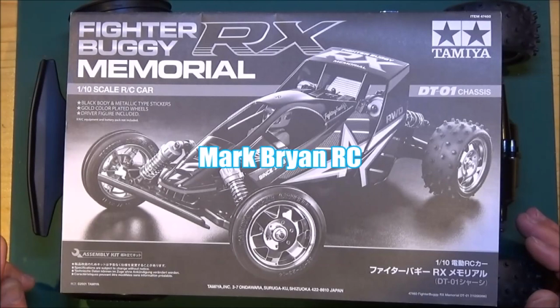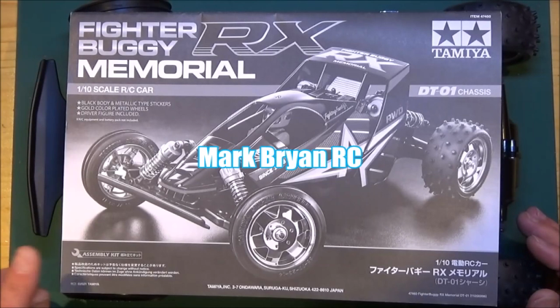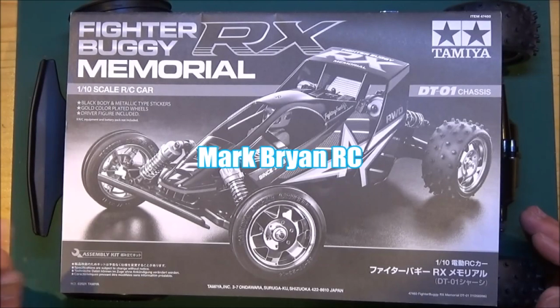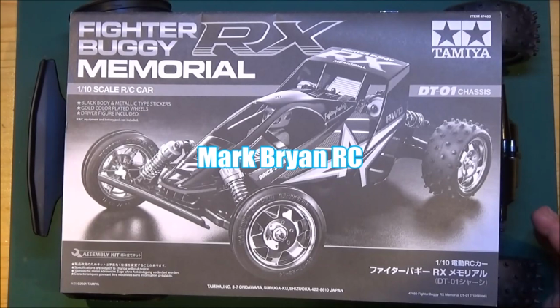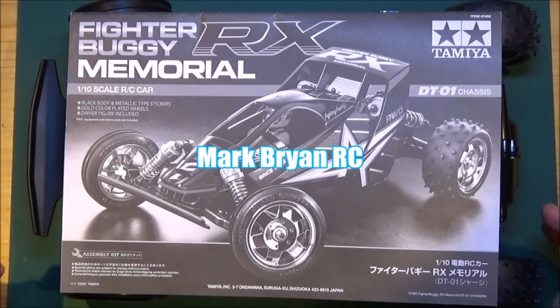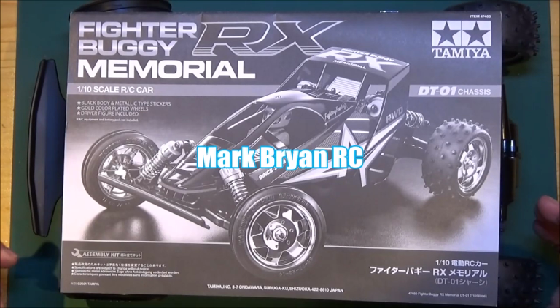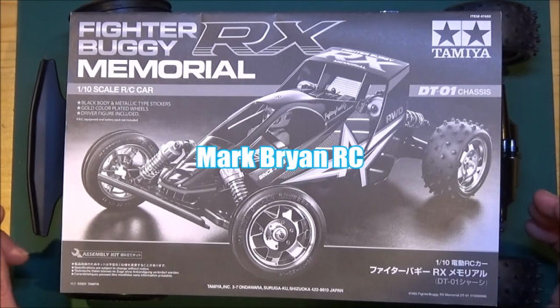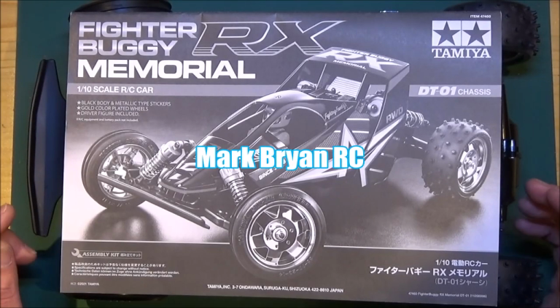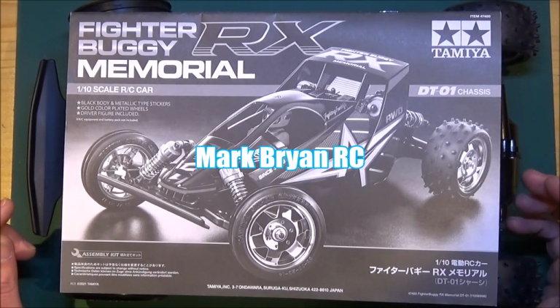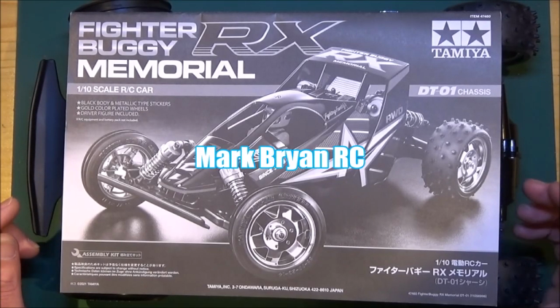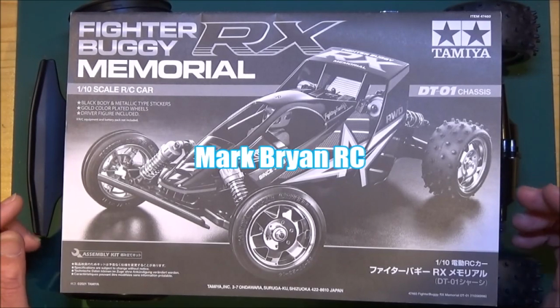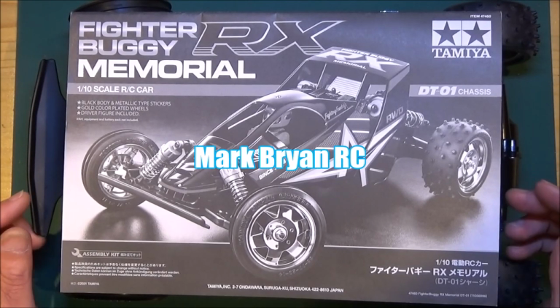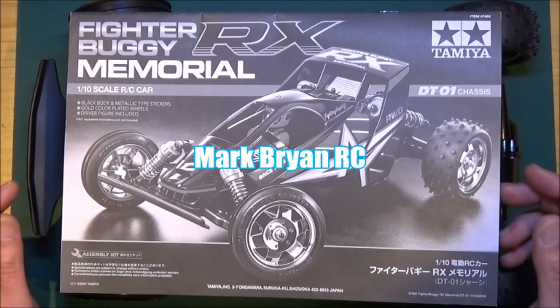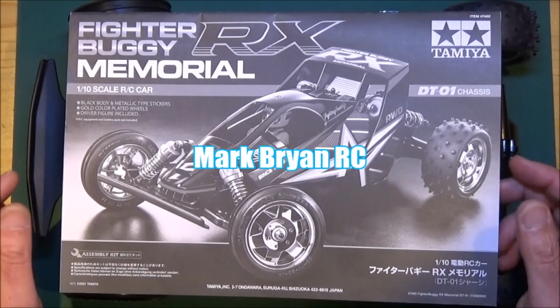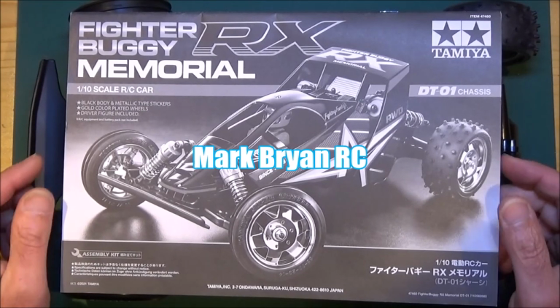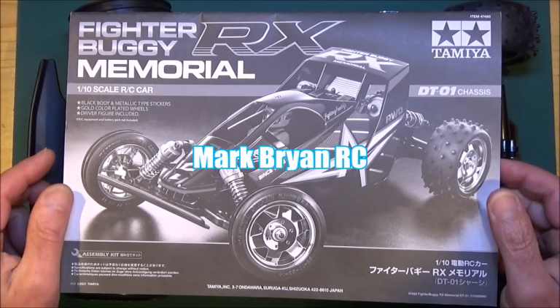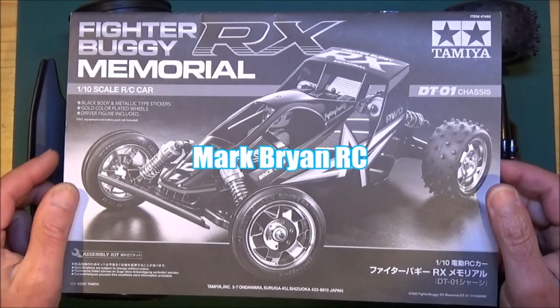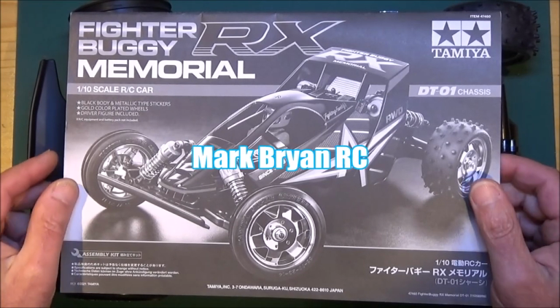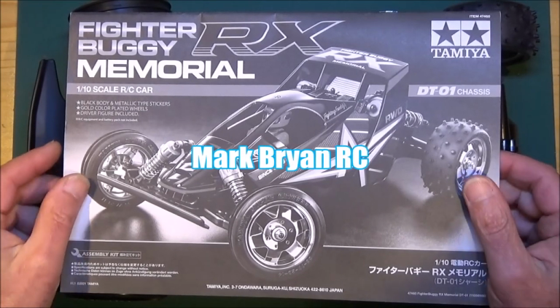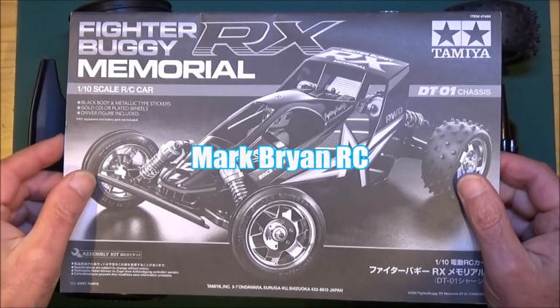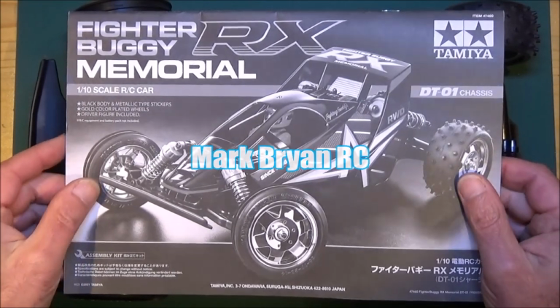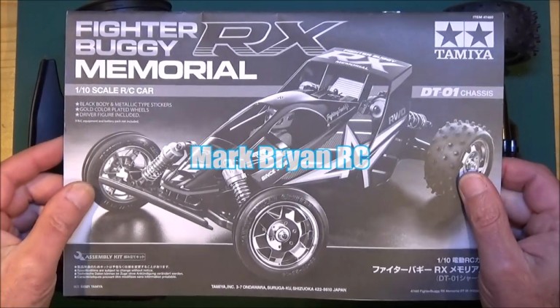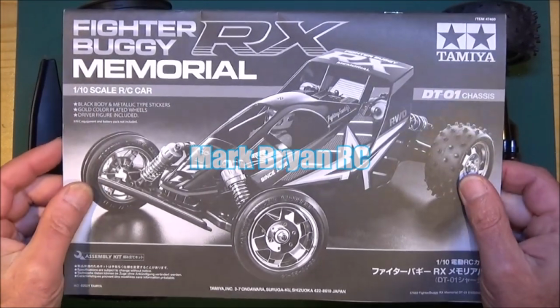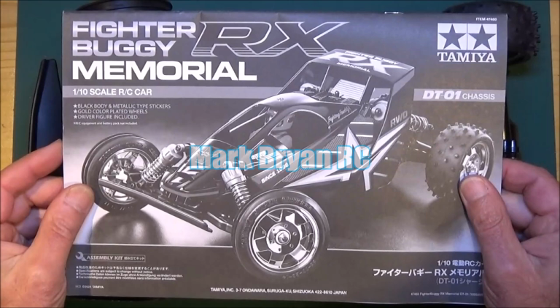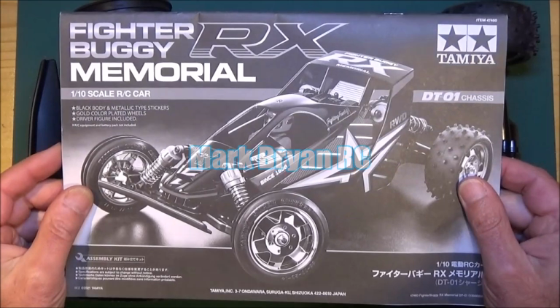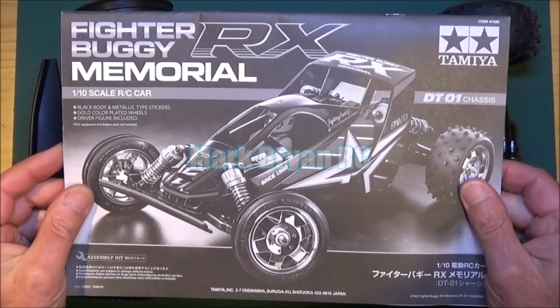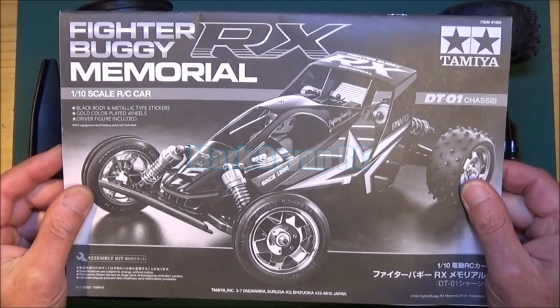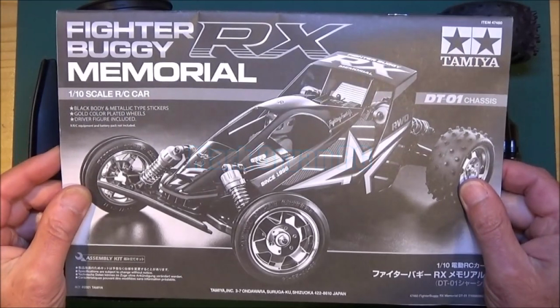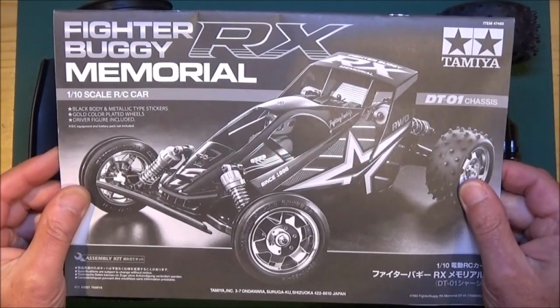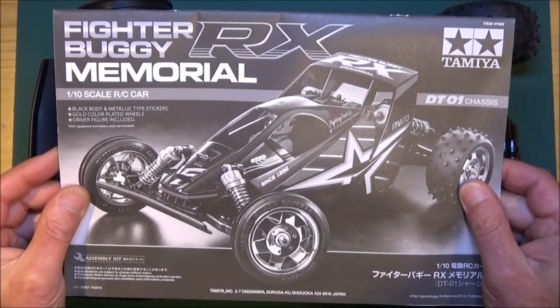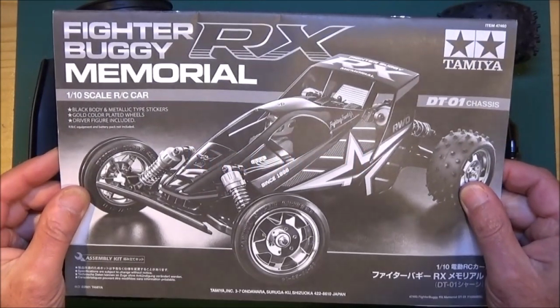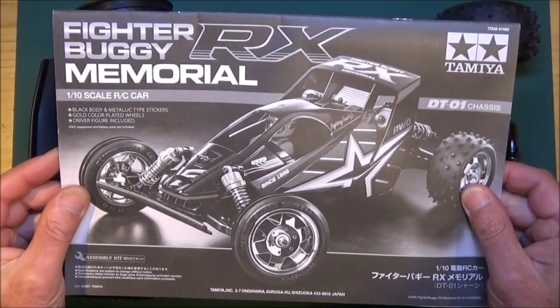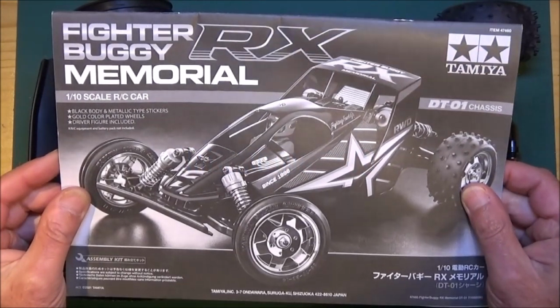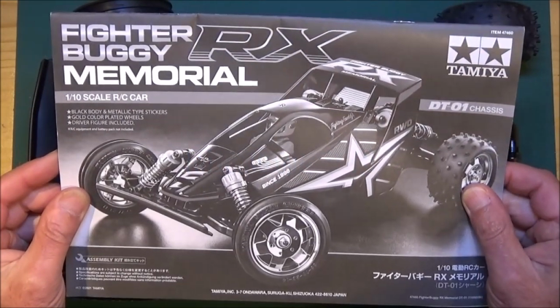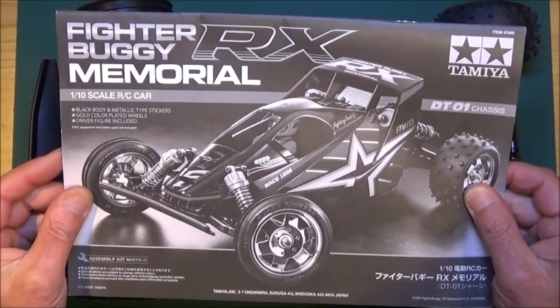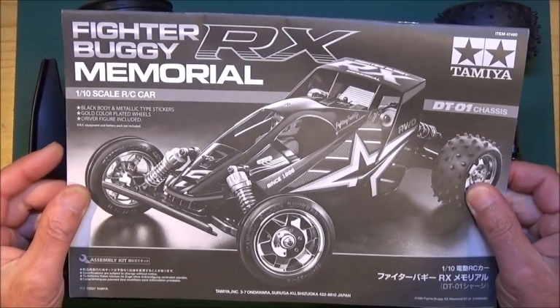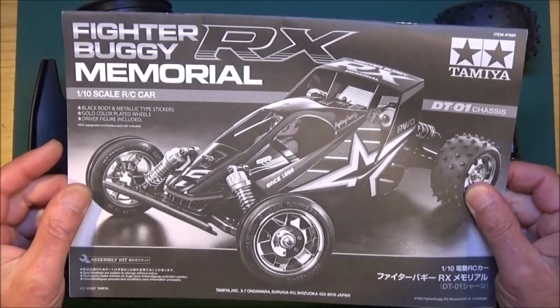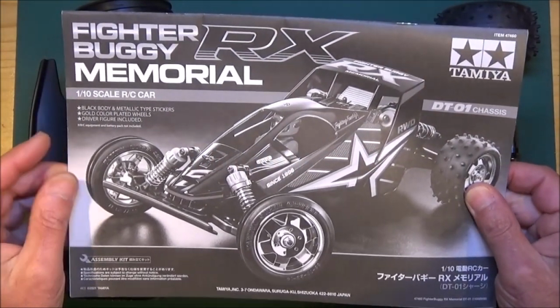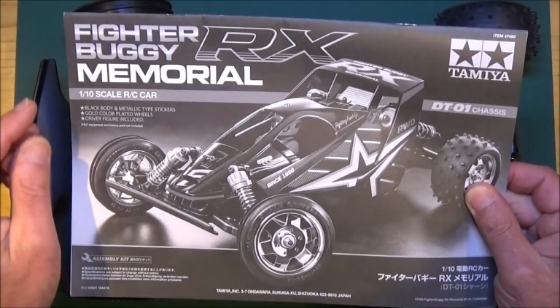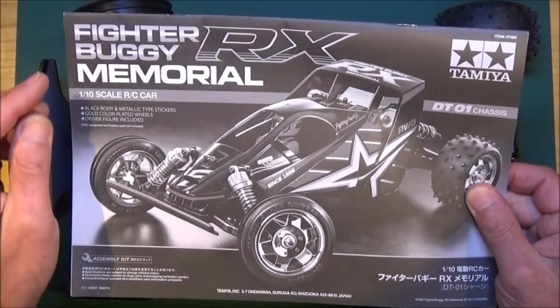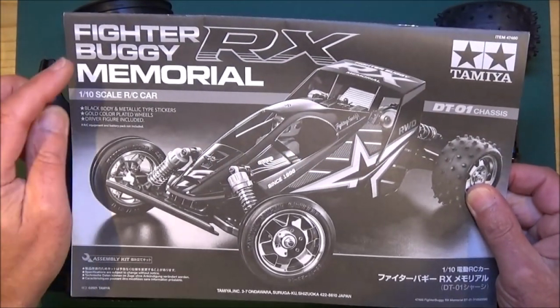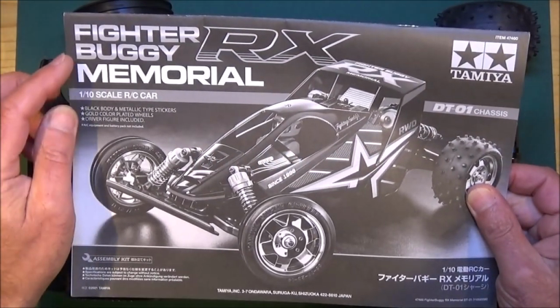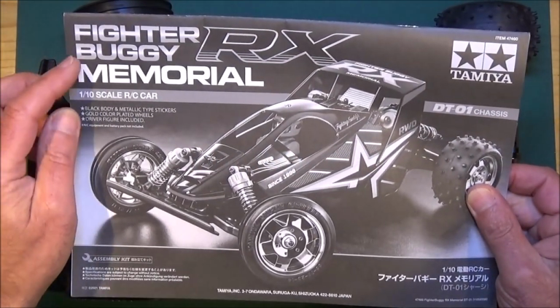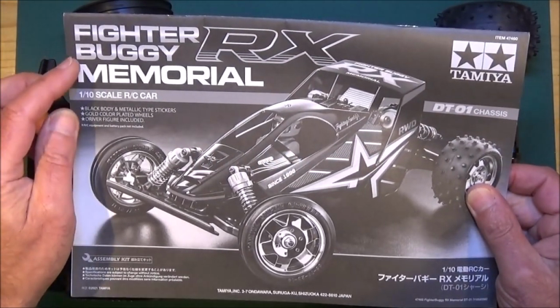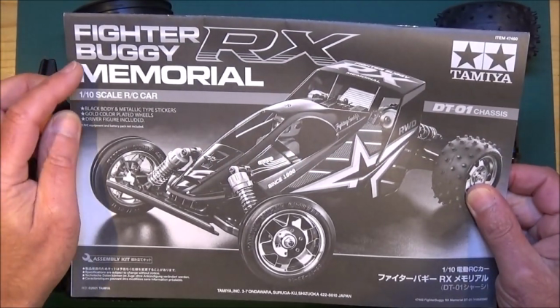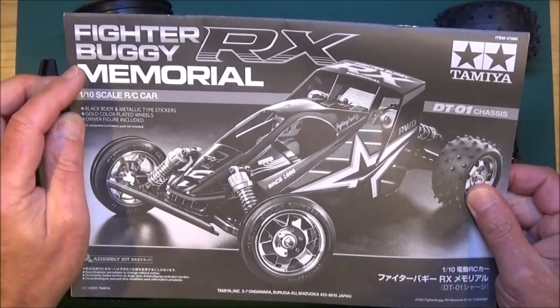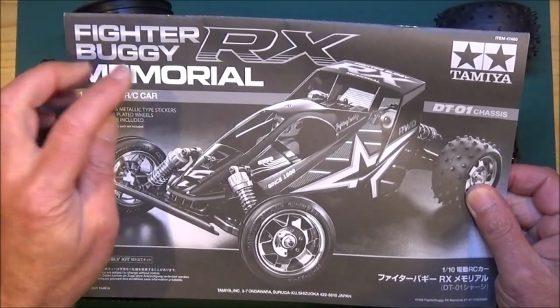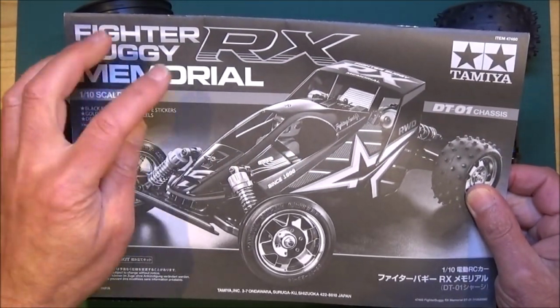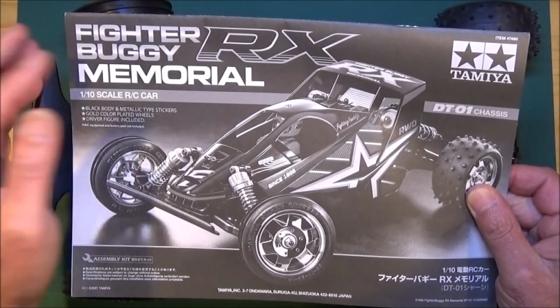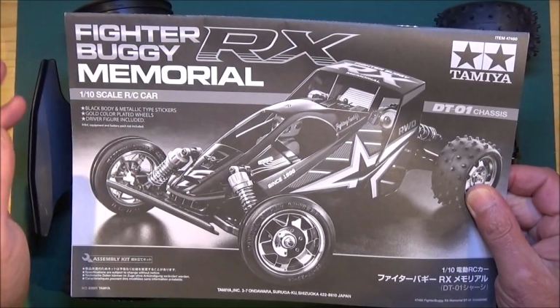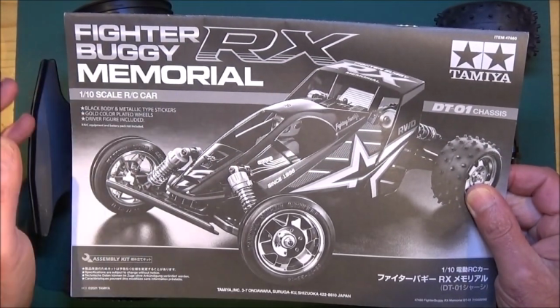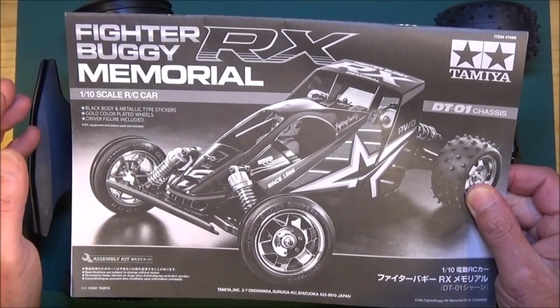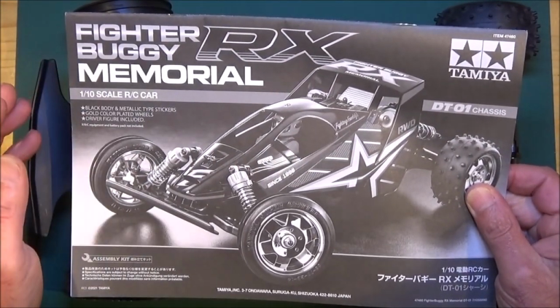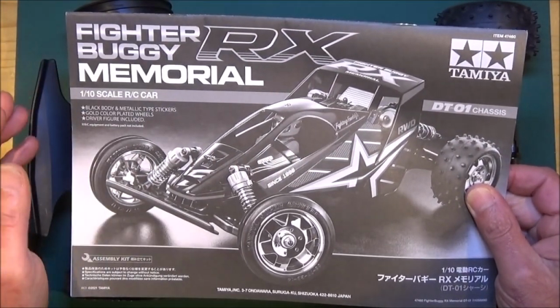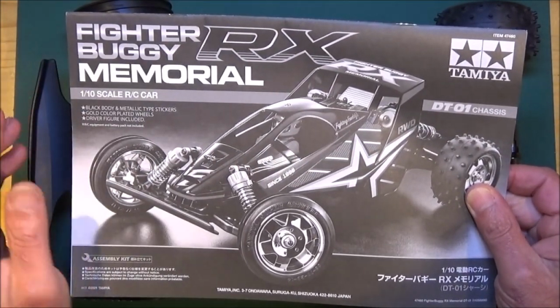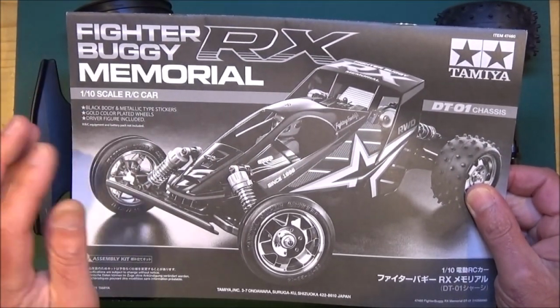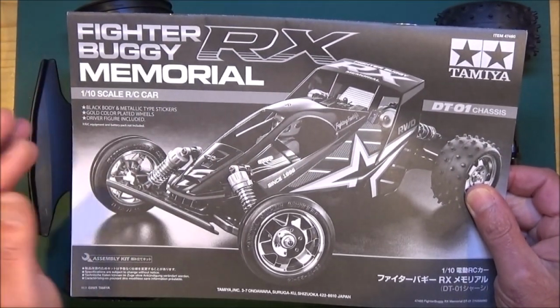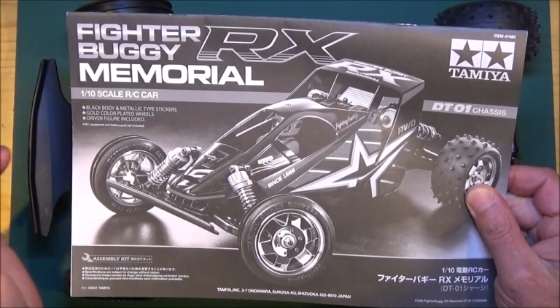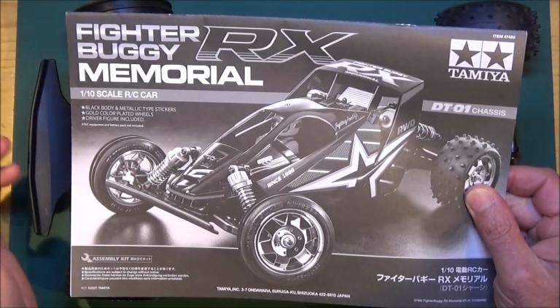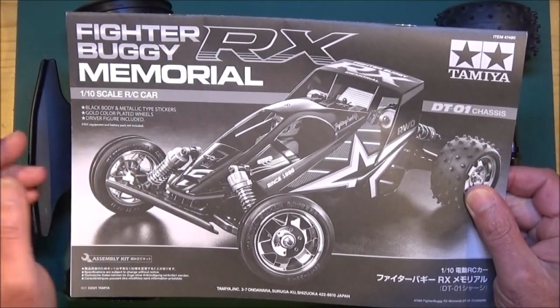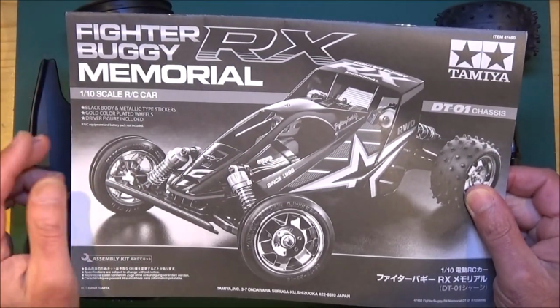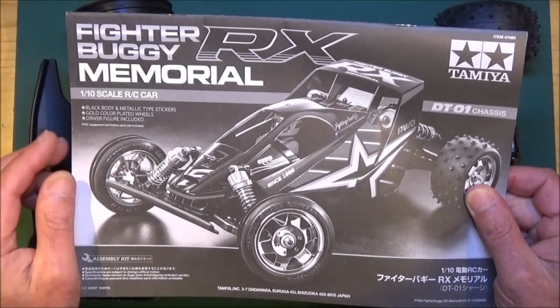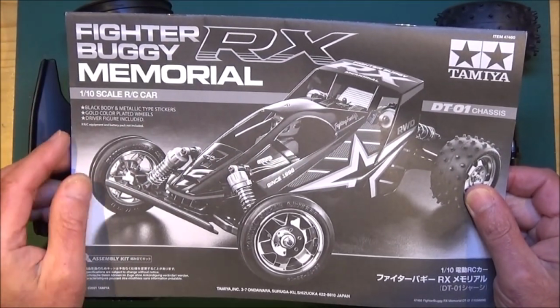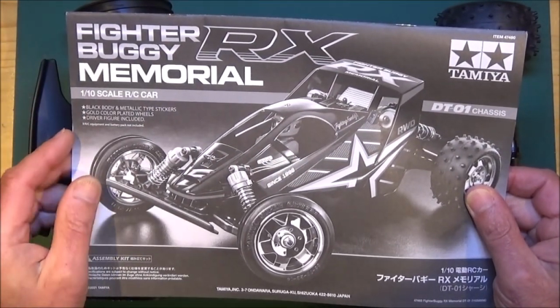Hi there, Mark here again. Welcome to this video which is part three of my build guide for the Fighter Buggy RX Memorial on the DT01 chassis.